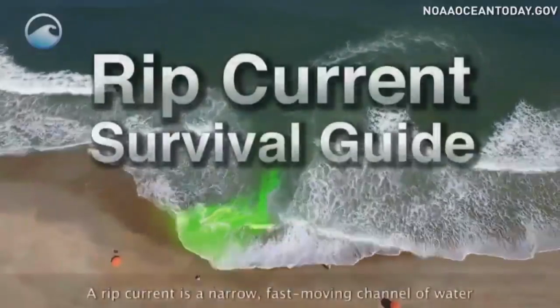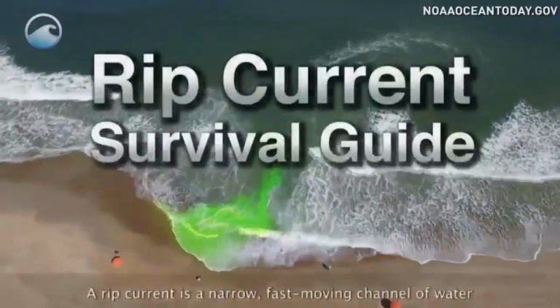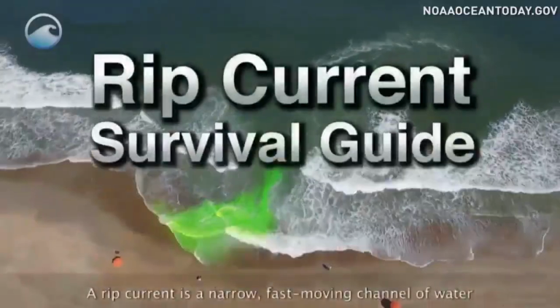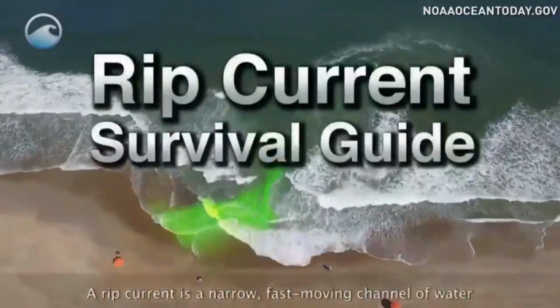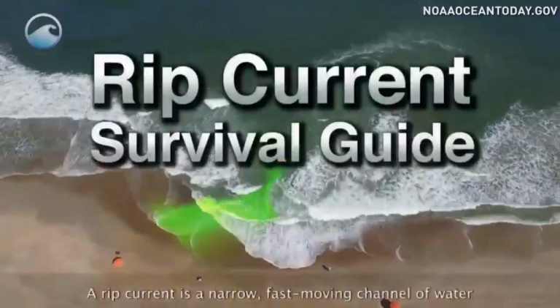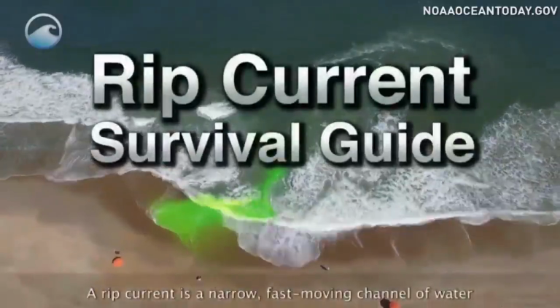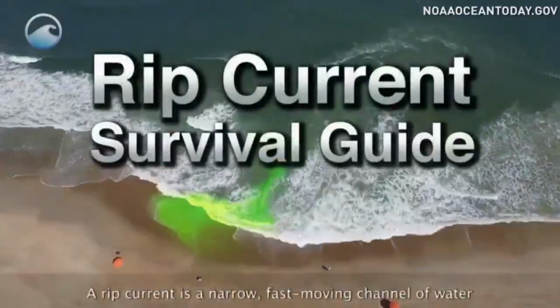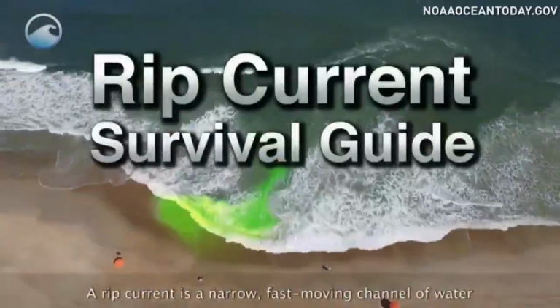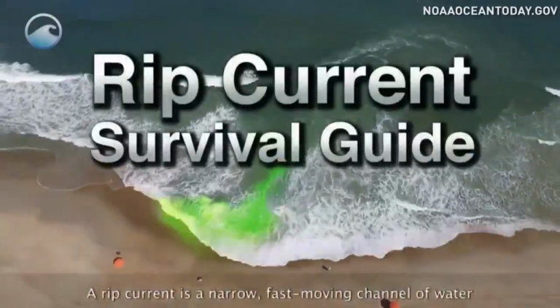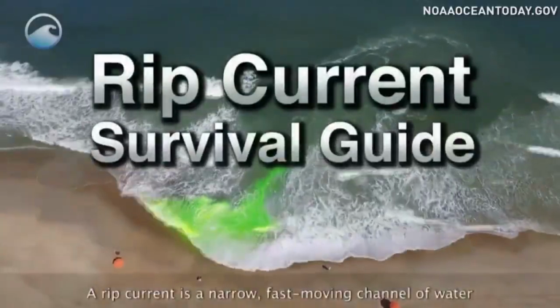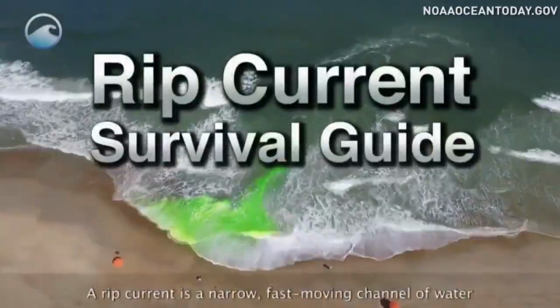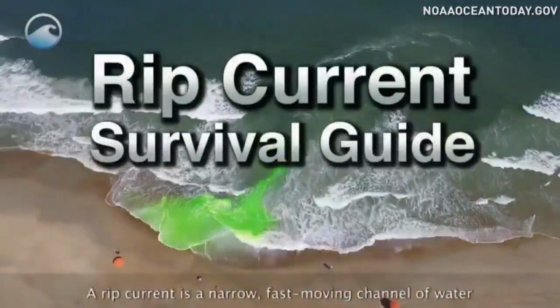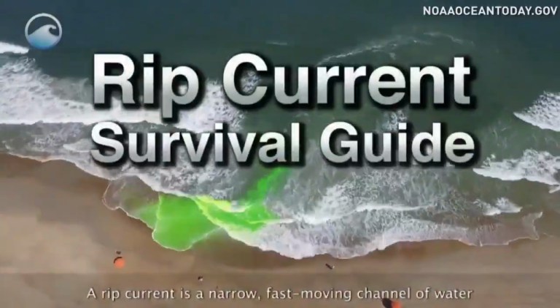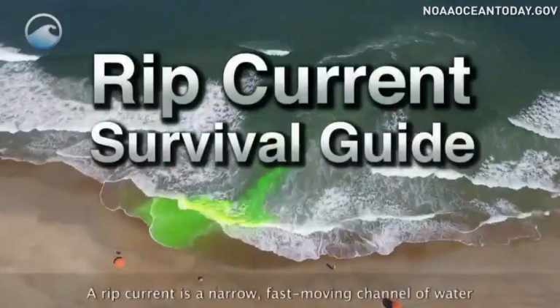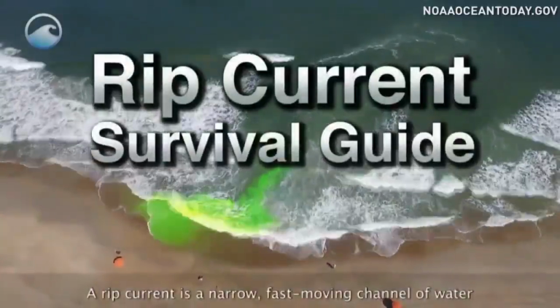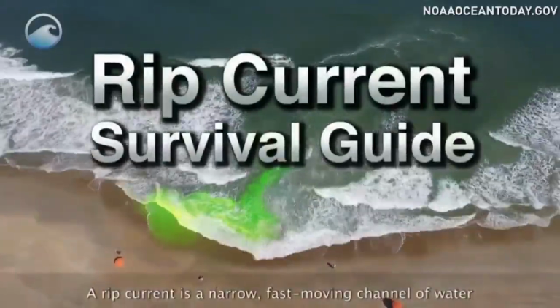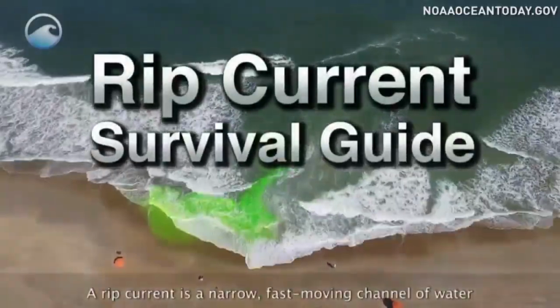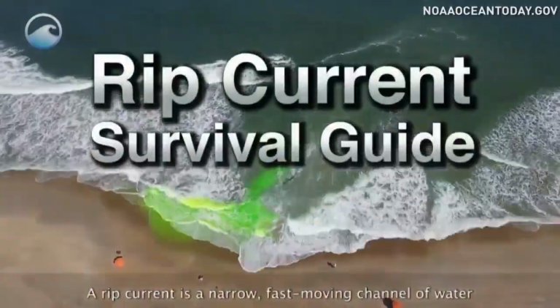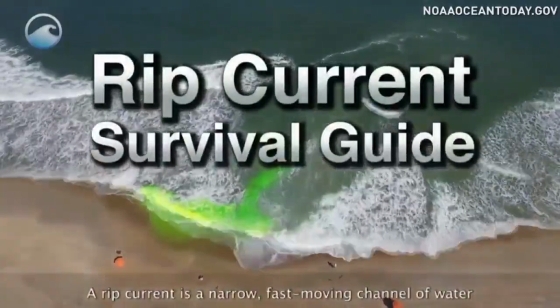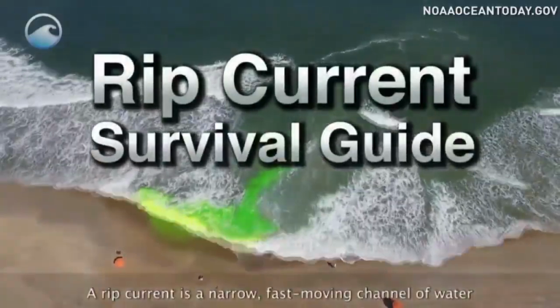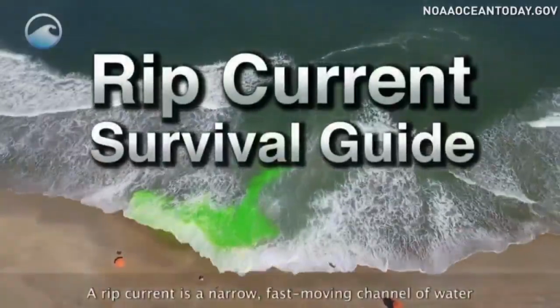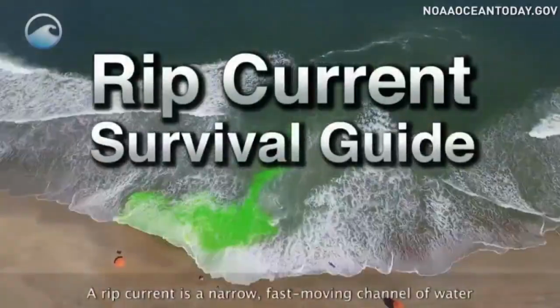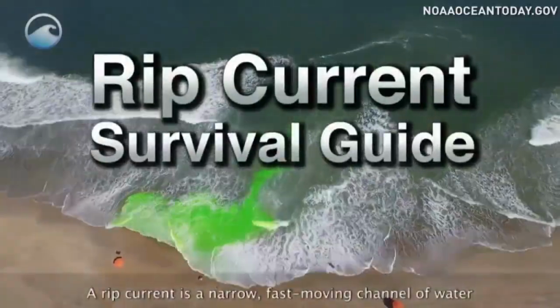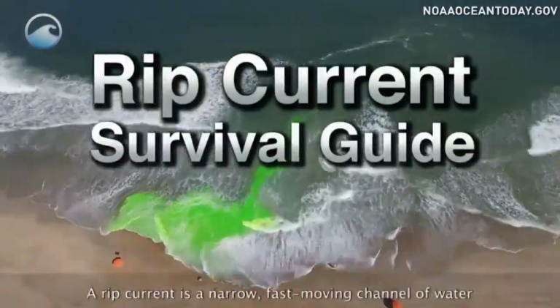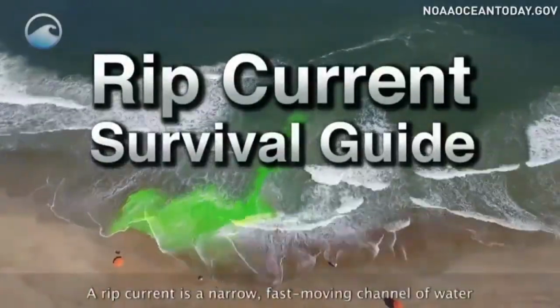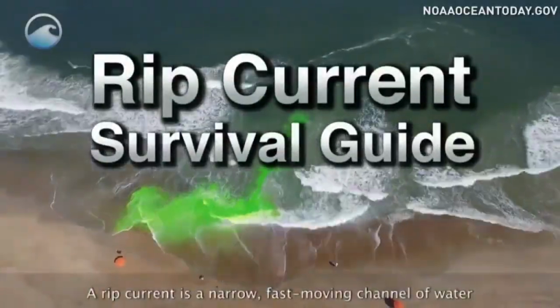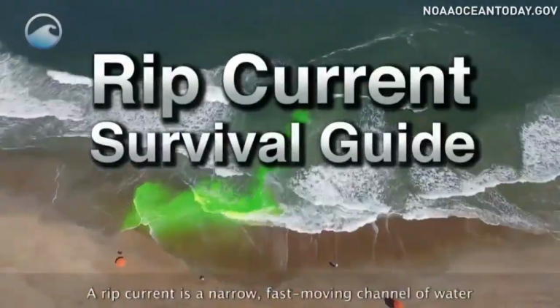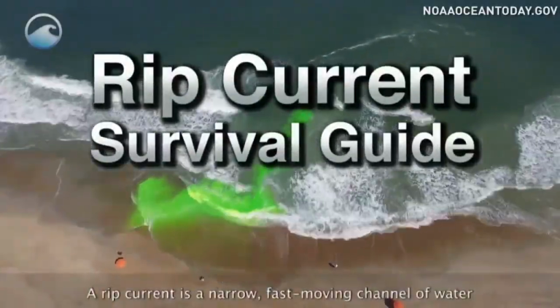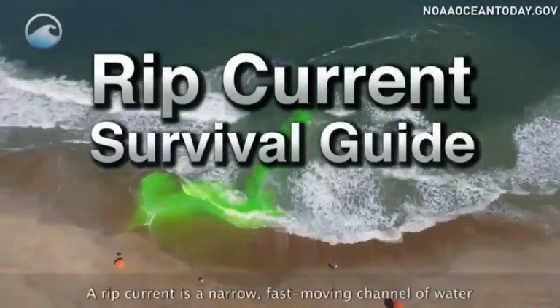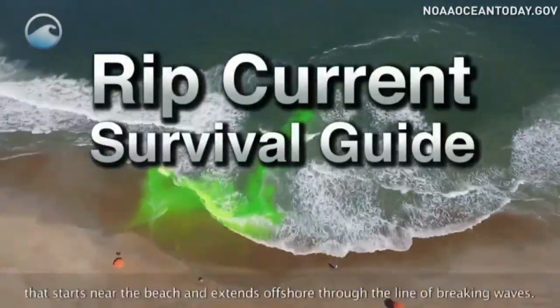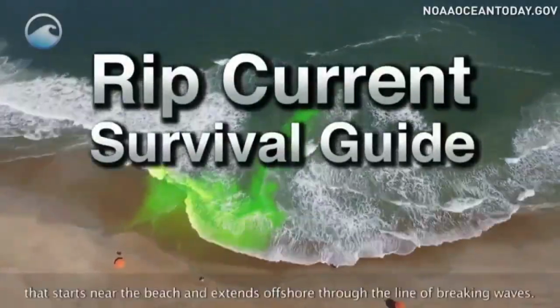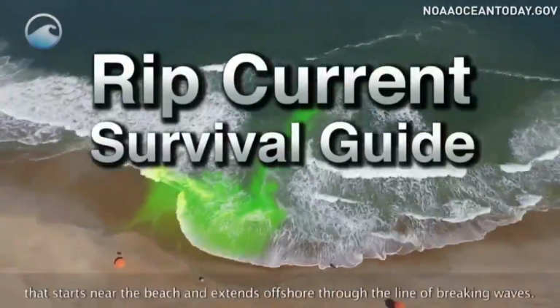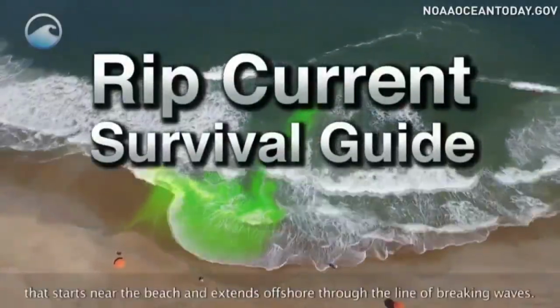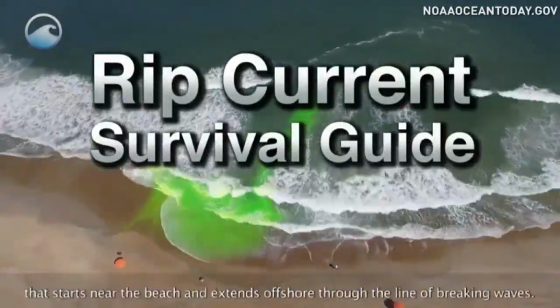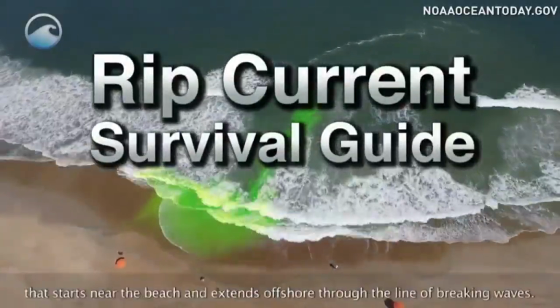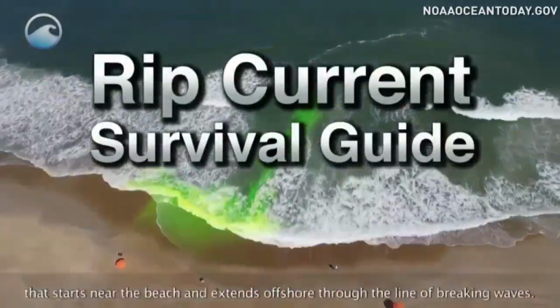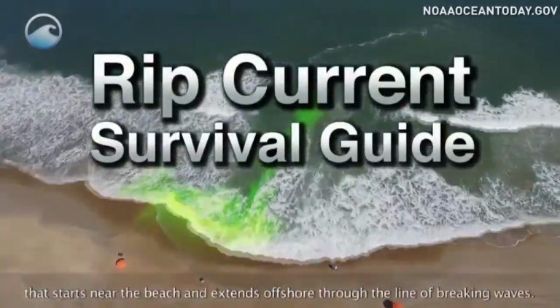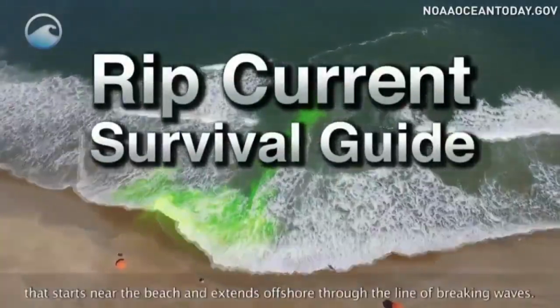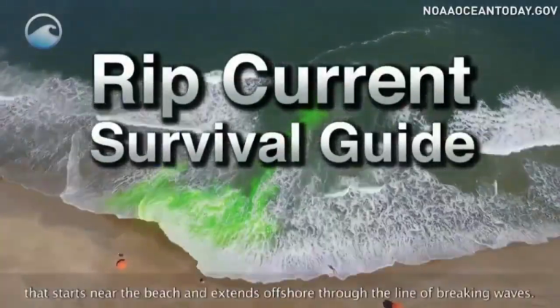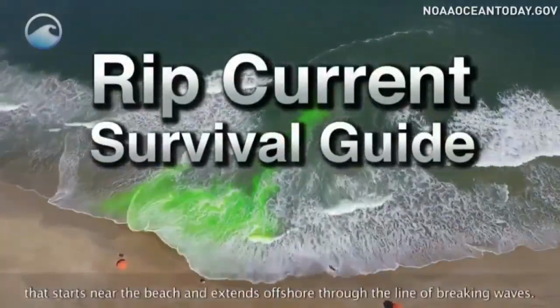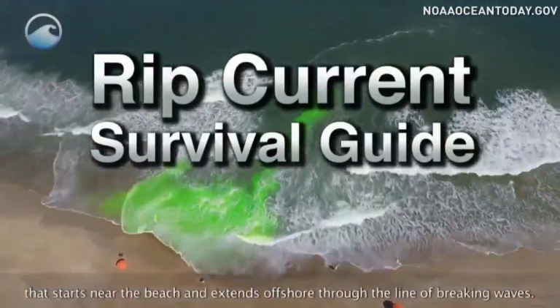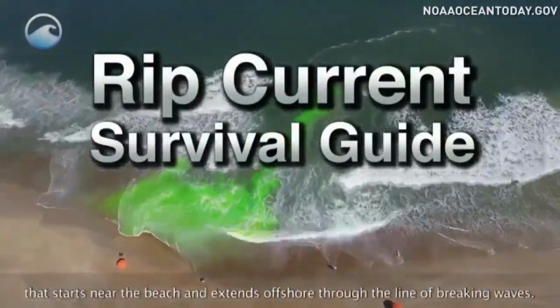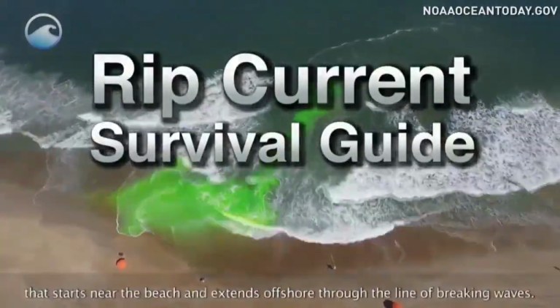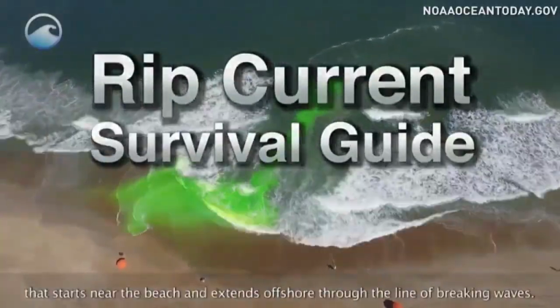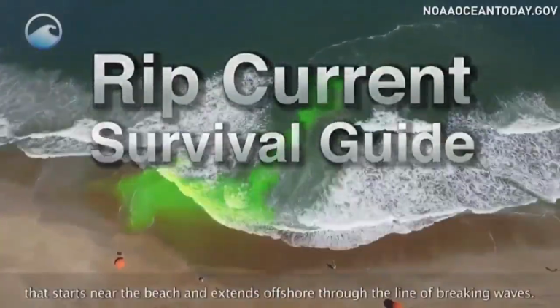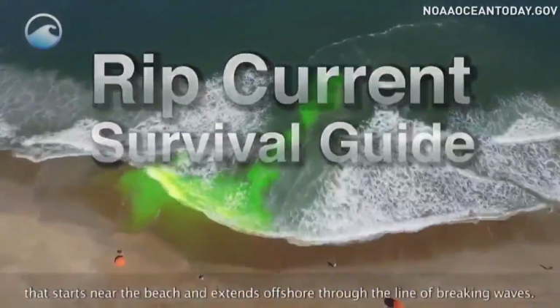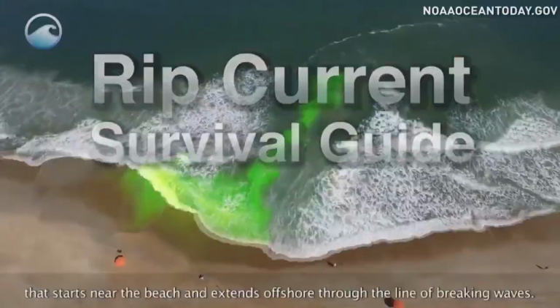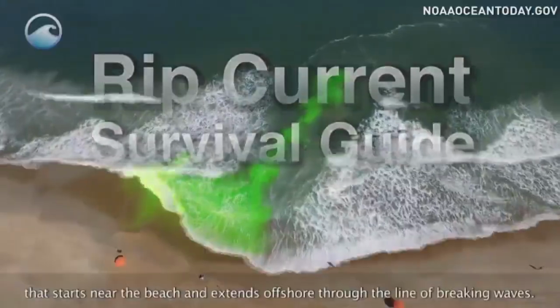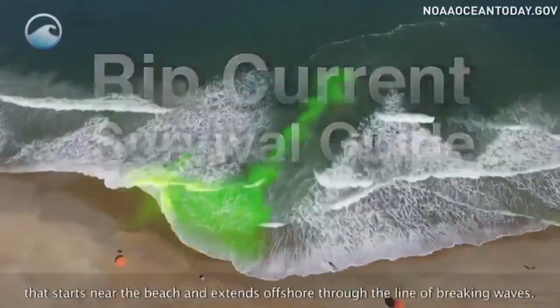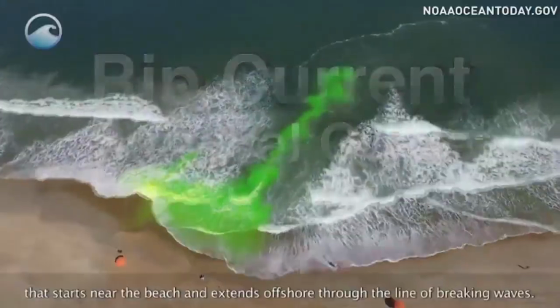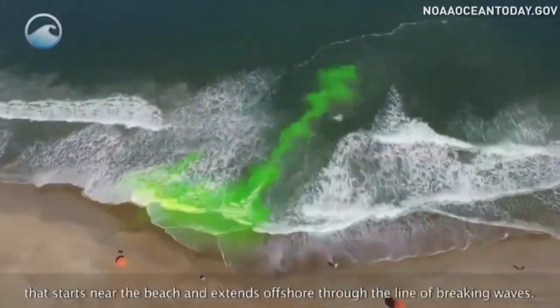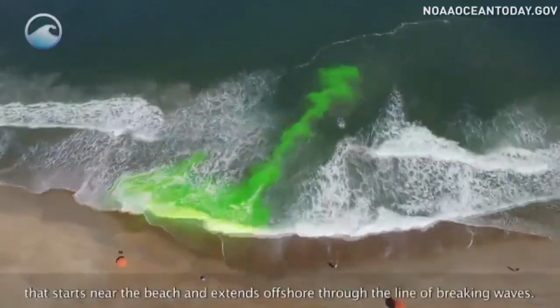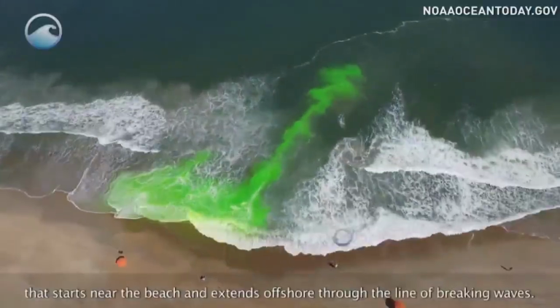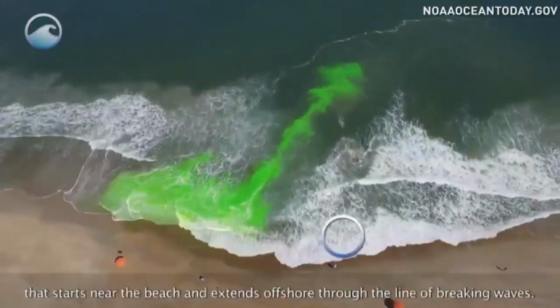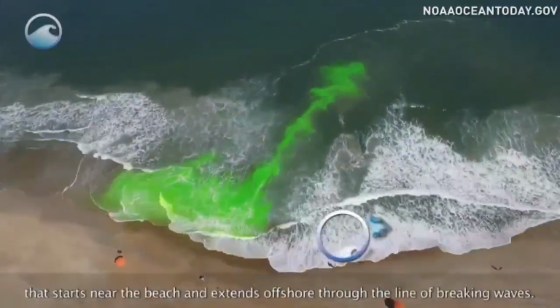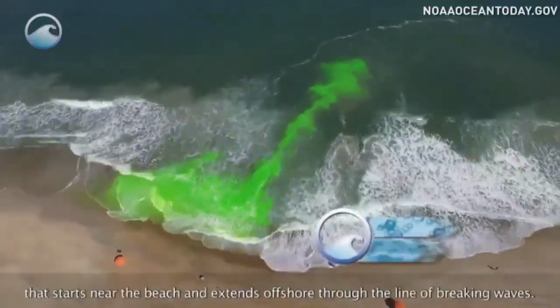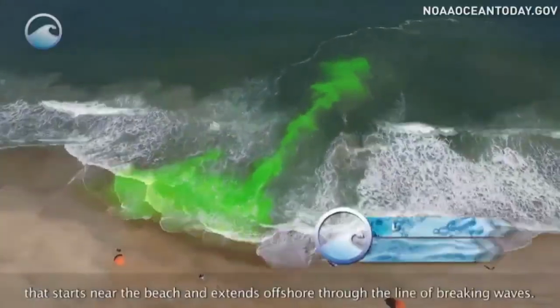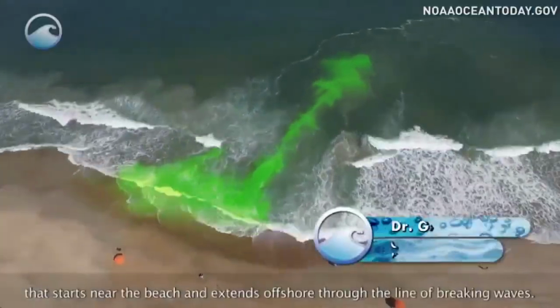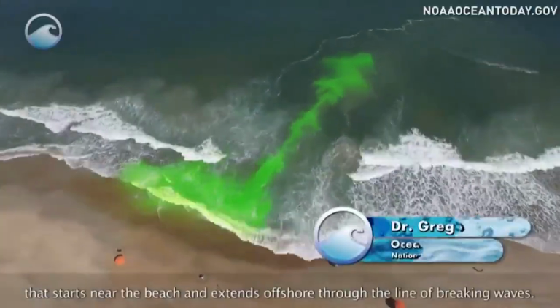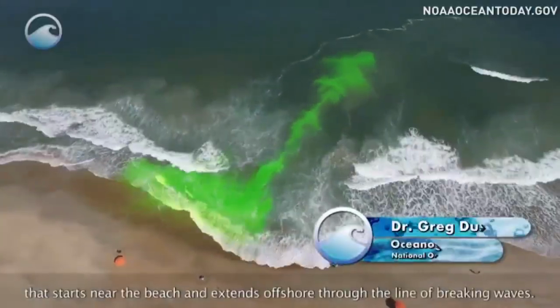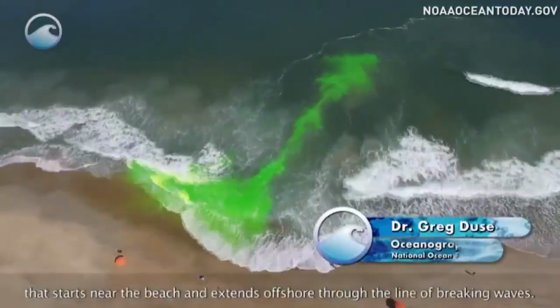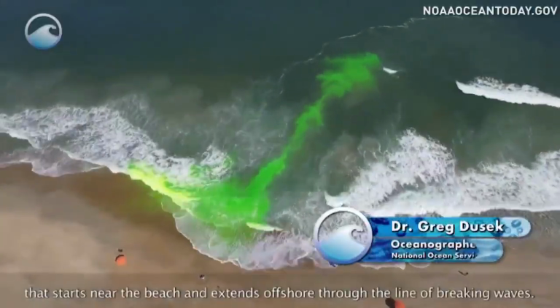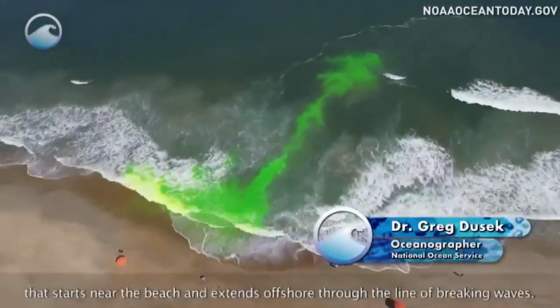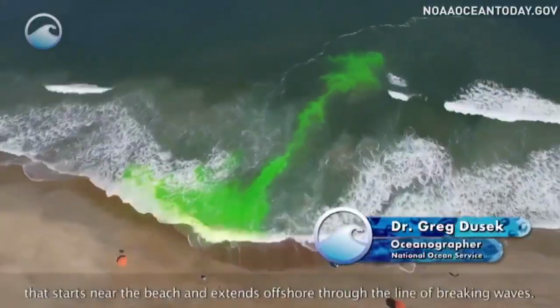A rip current is a narrow, fast-moving channel of water that starts near the beach and extends offshore through the line of breaking waves.